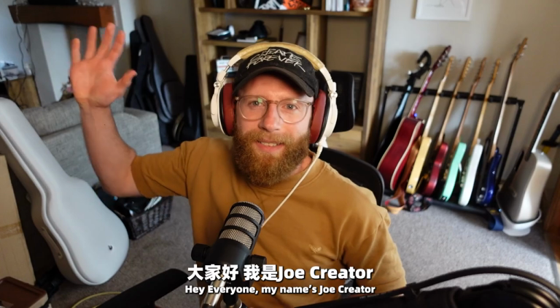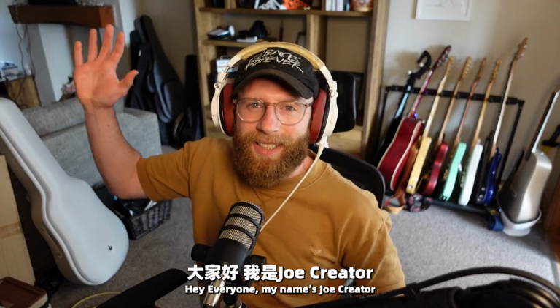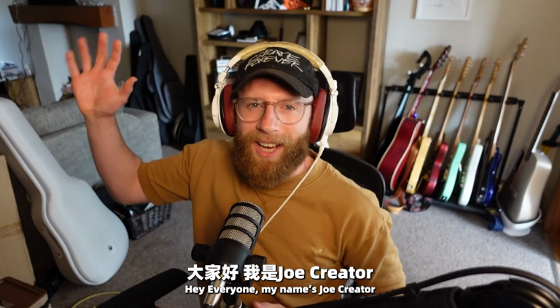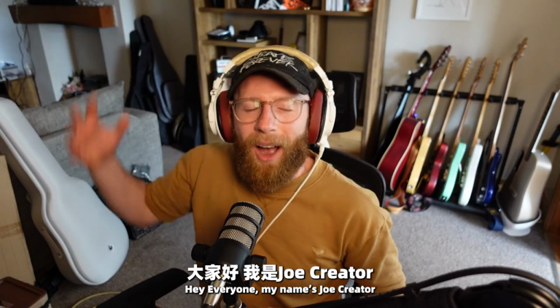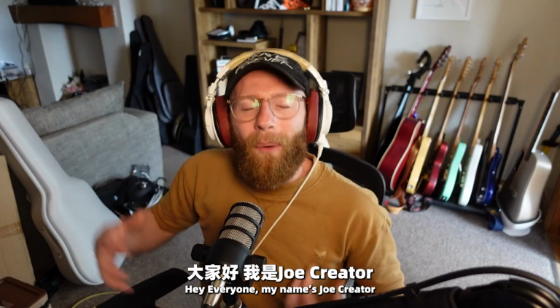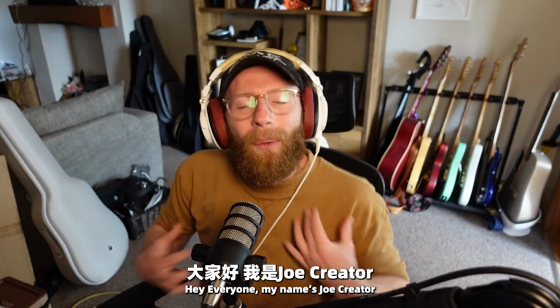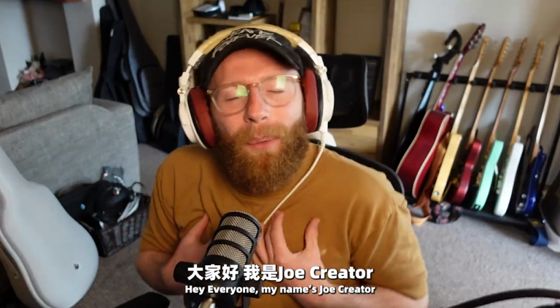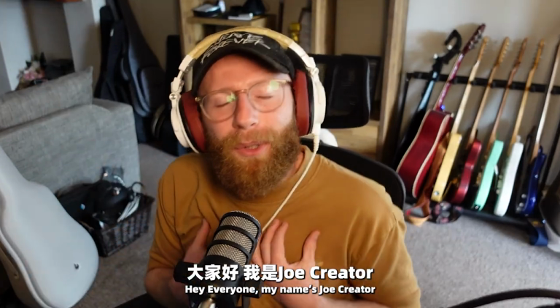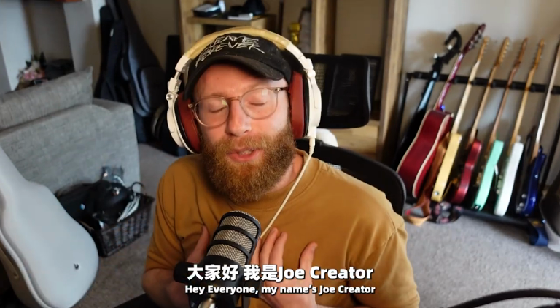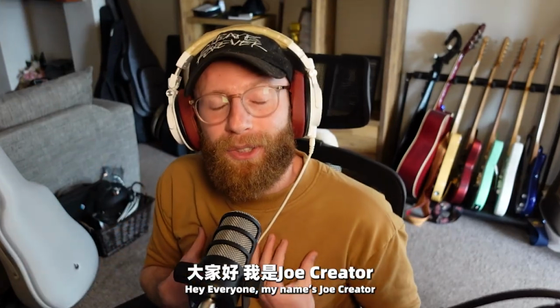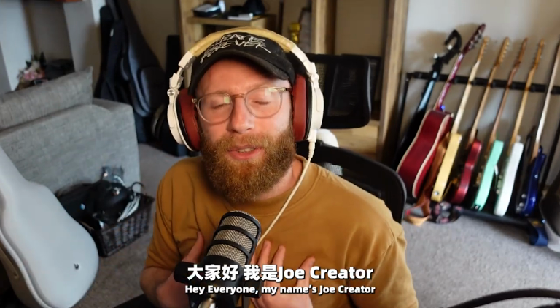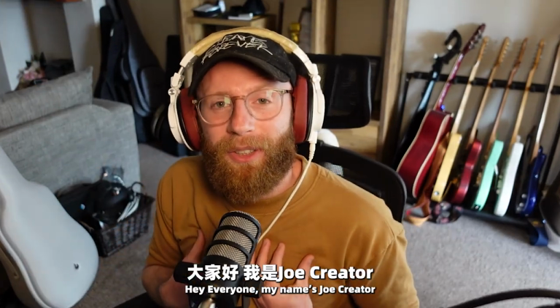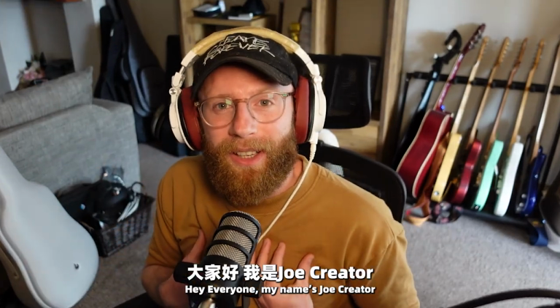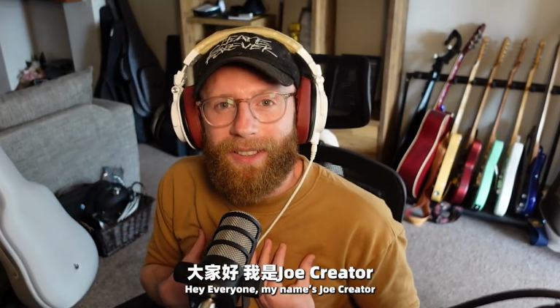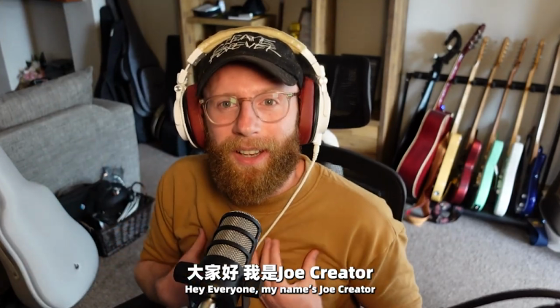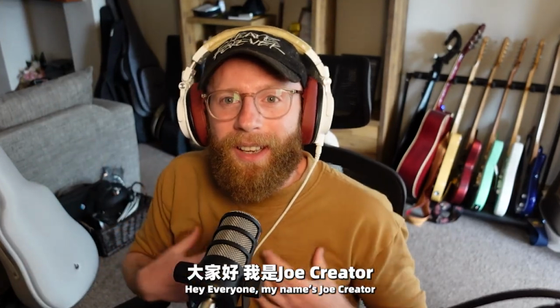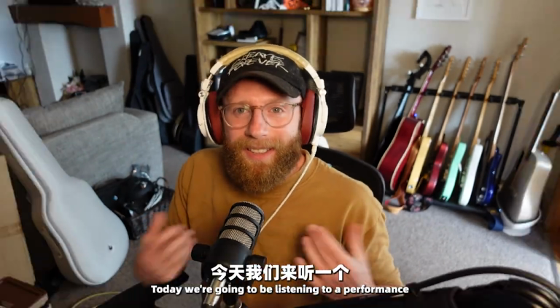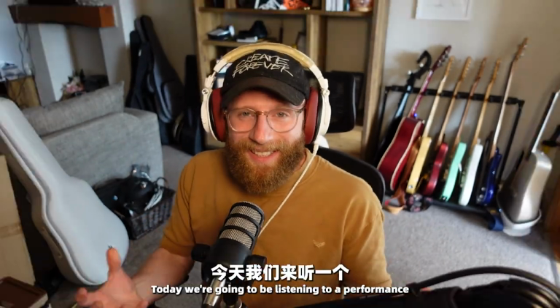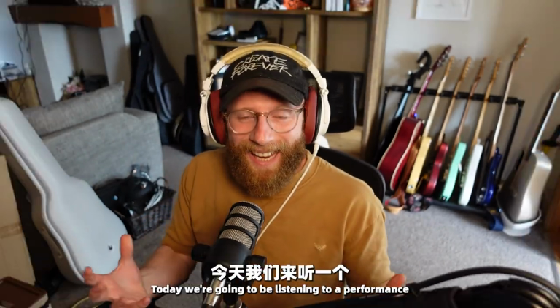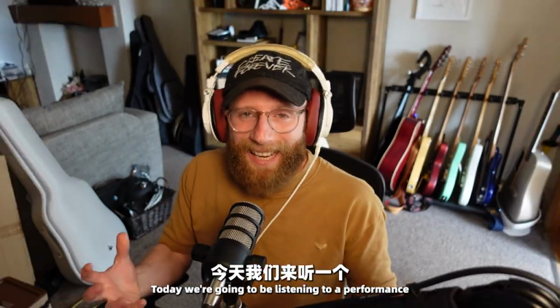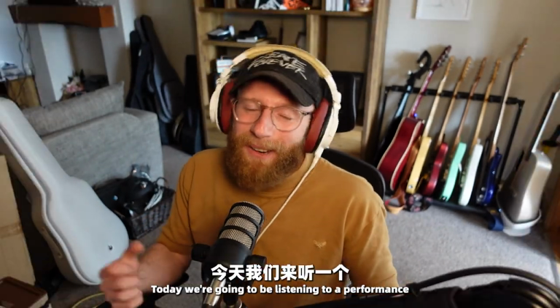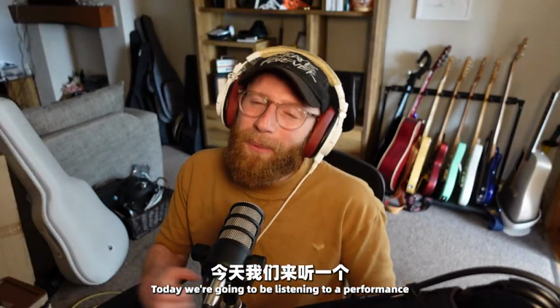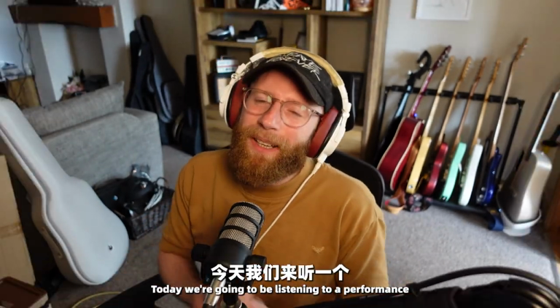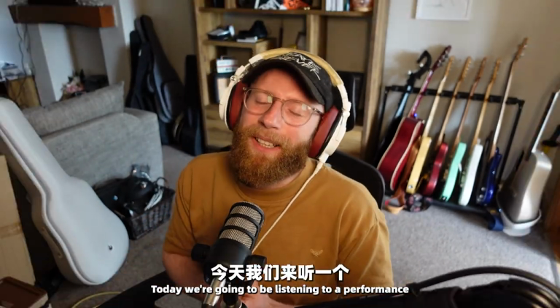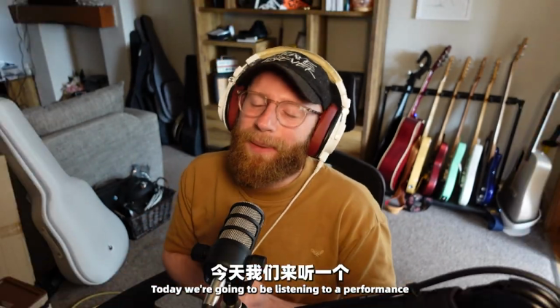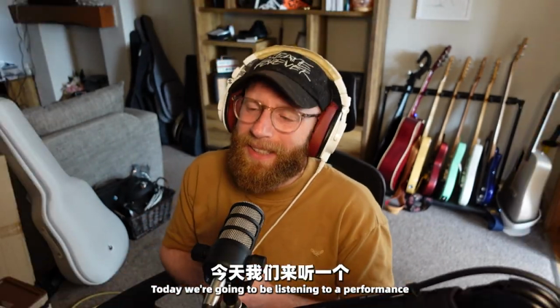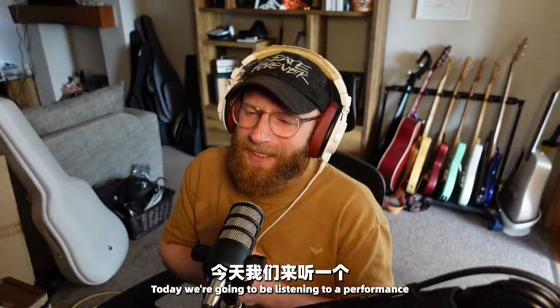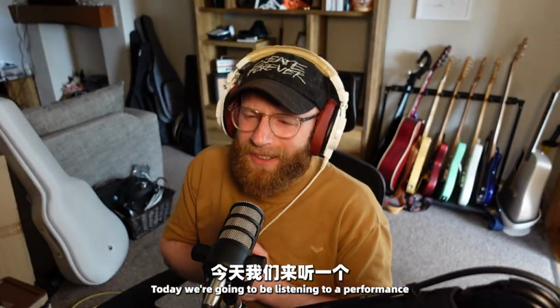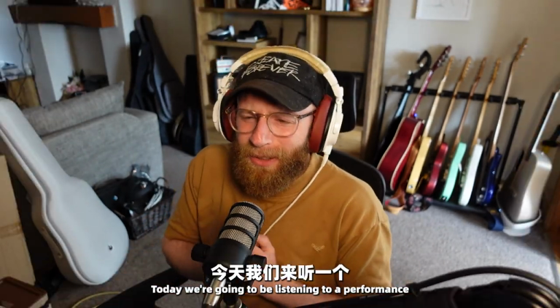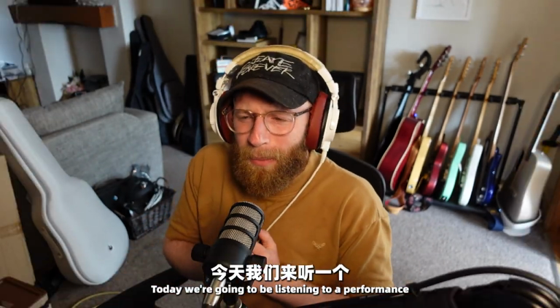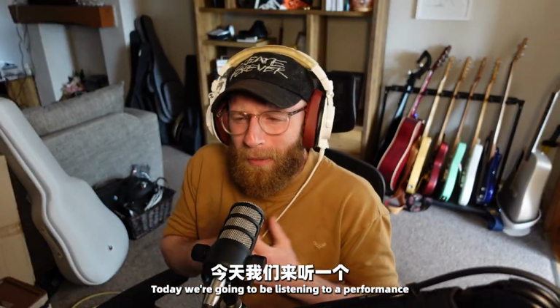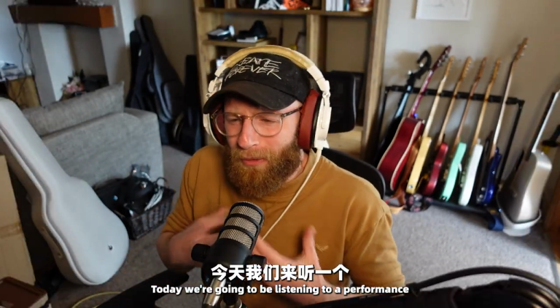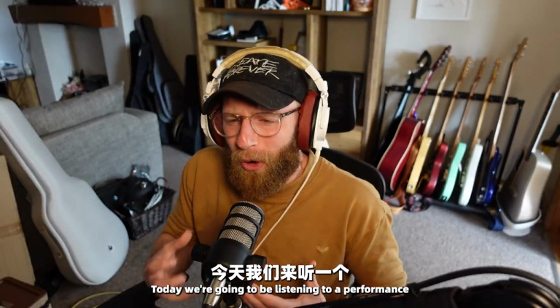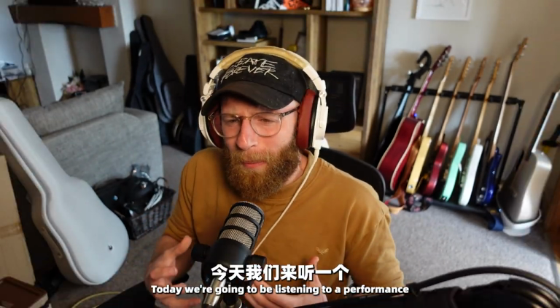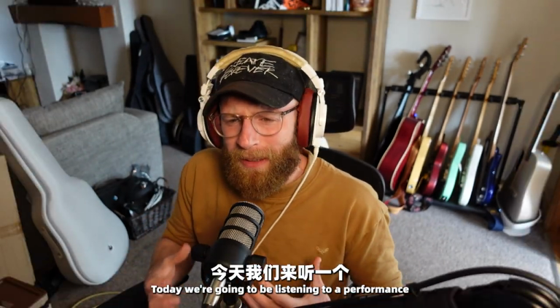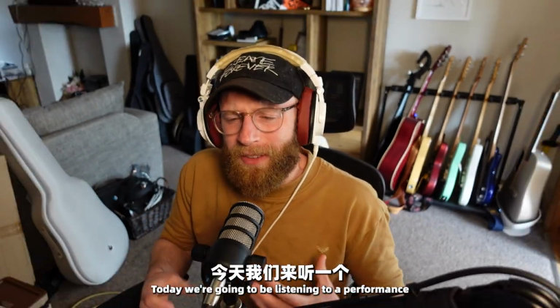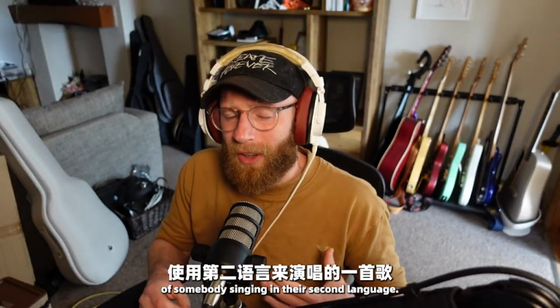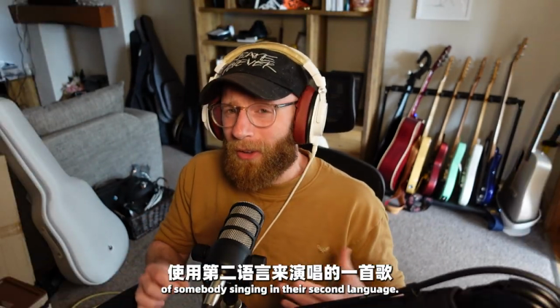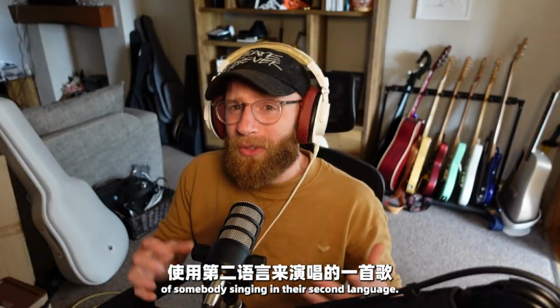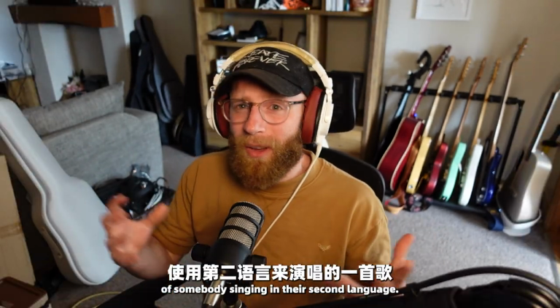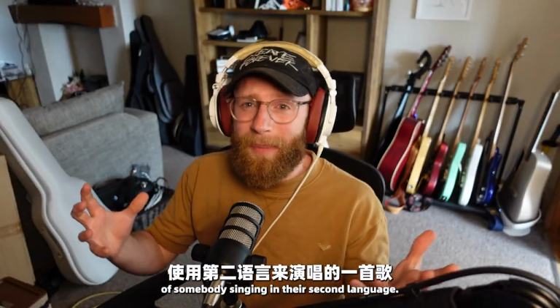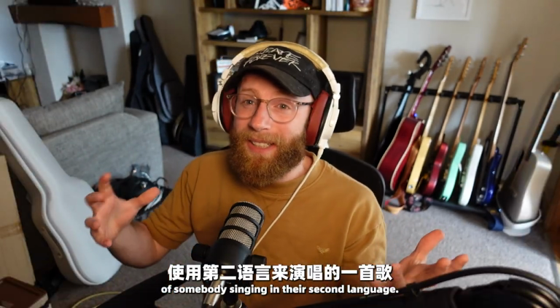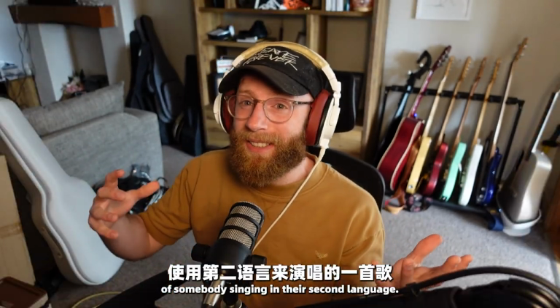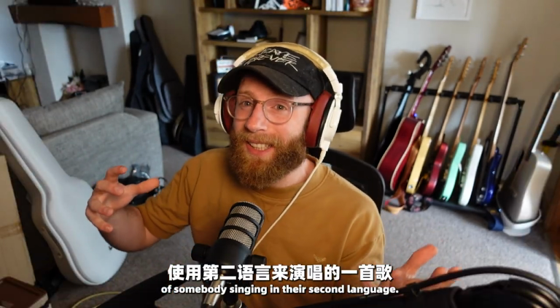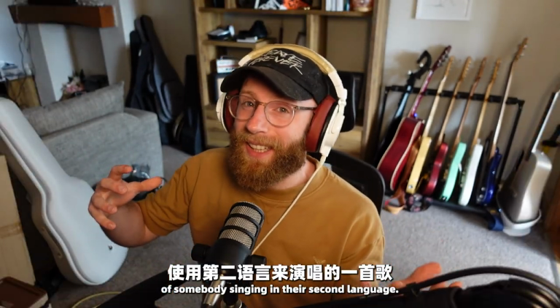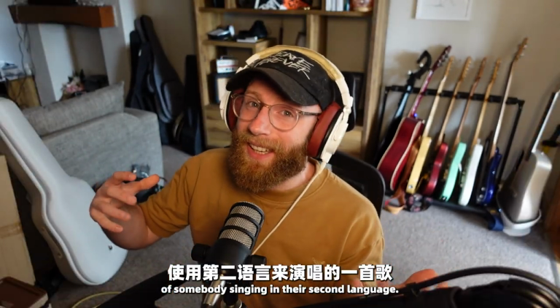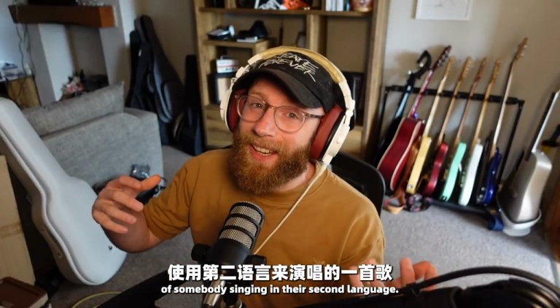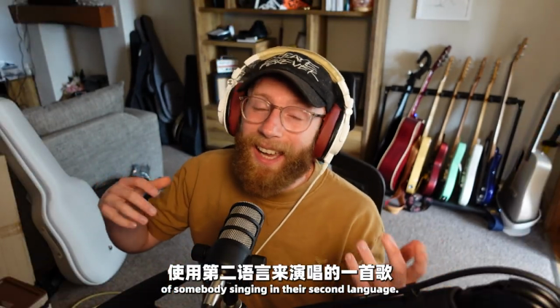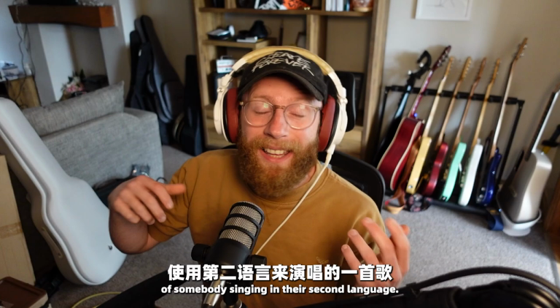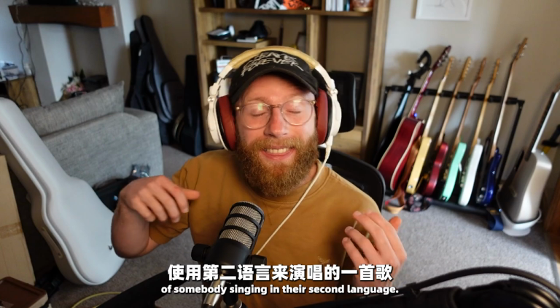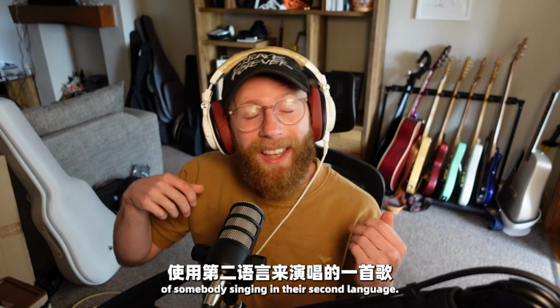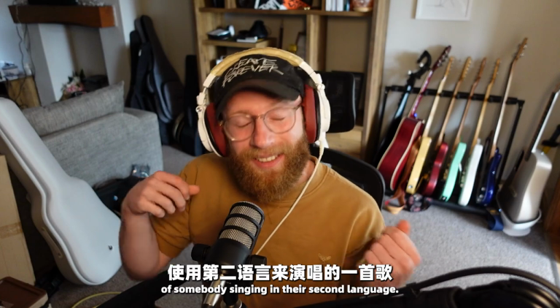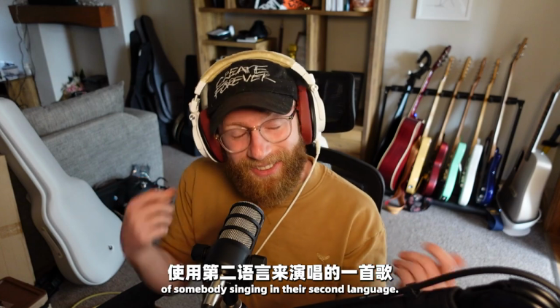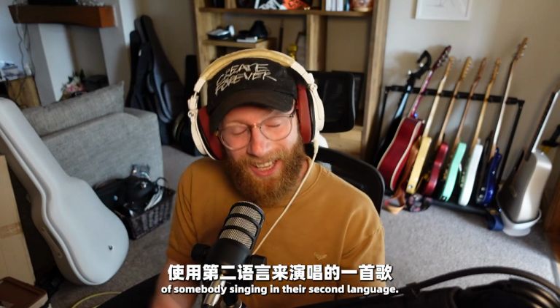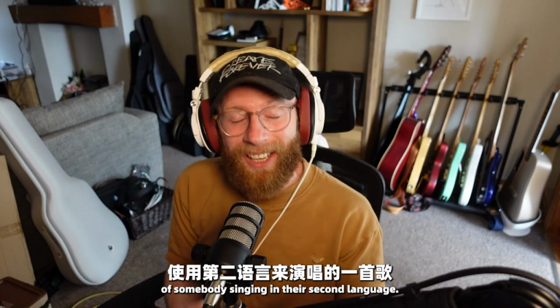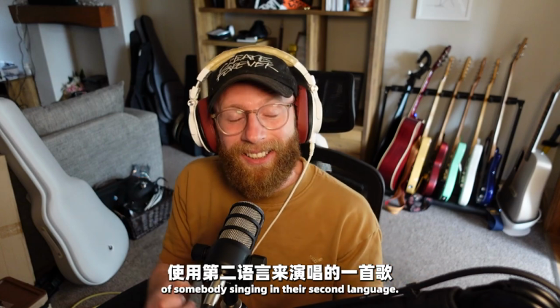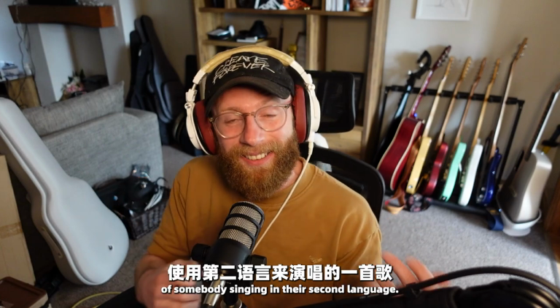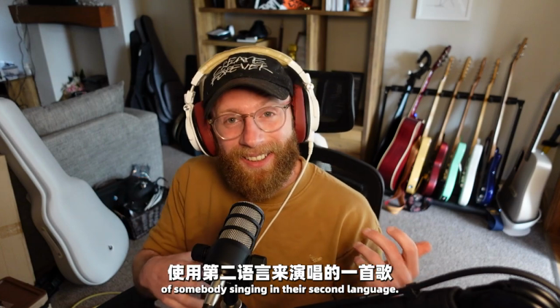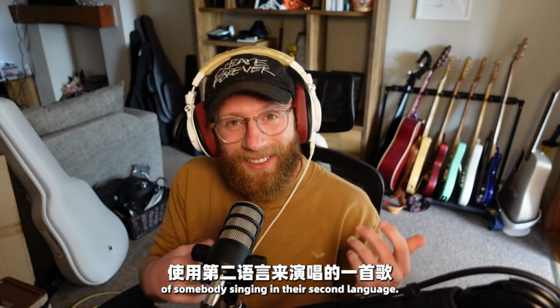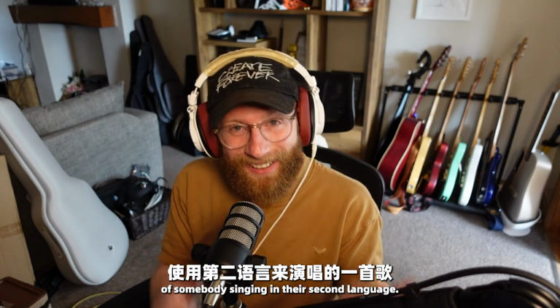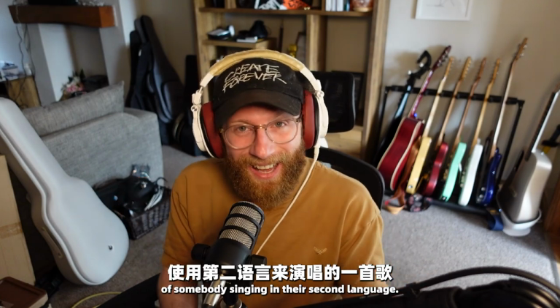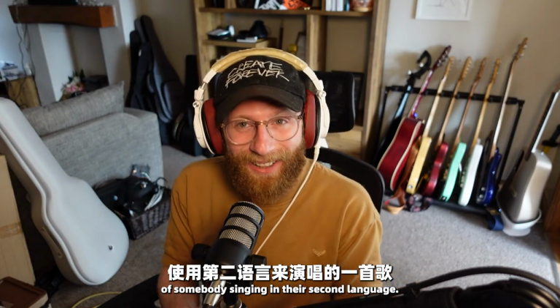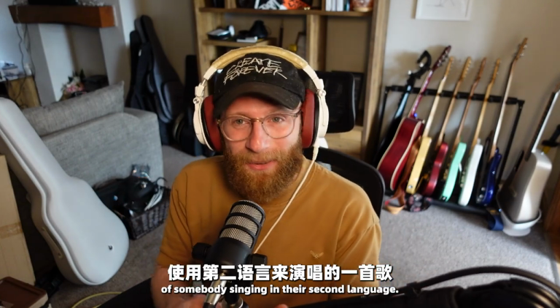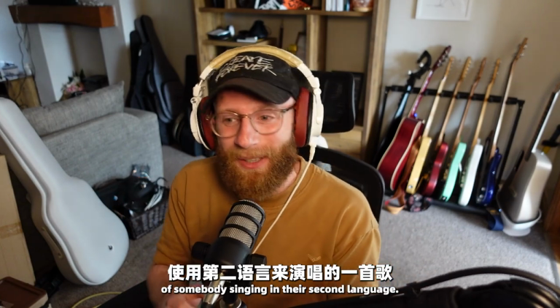Hello, I'm Joe Creator. Today we're going to be listening to a performance of somebody singing in their second language.